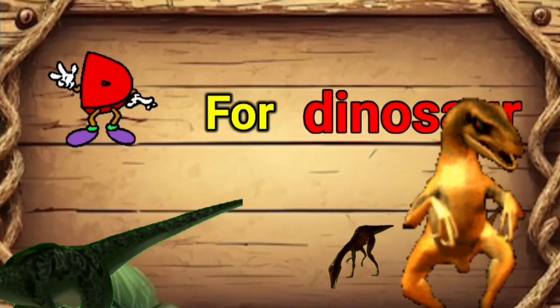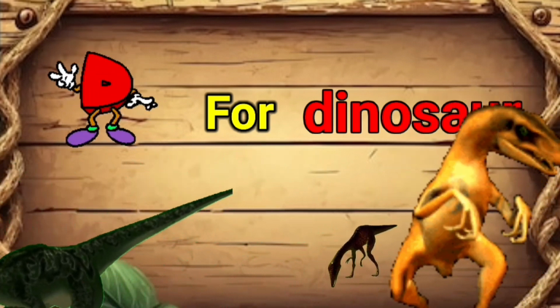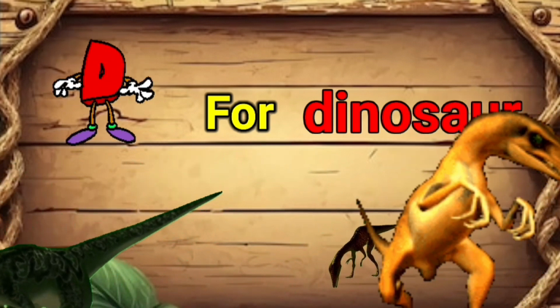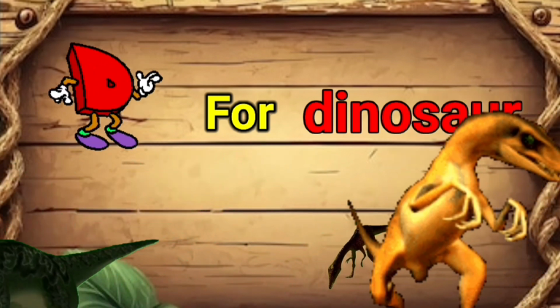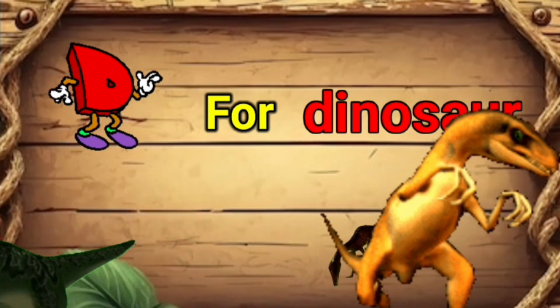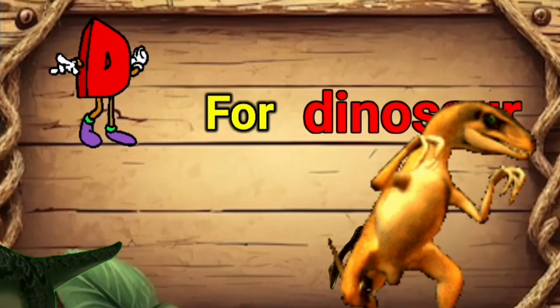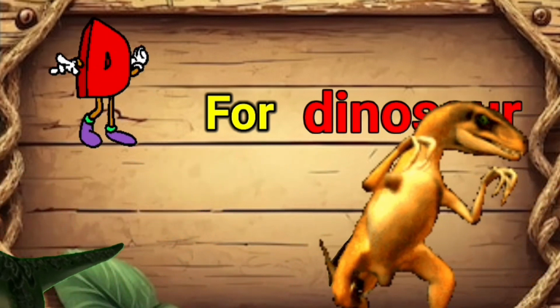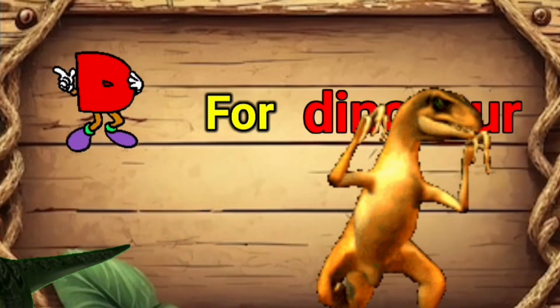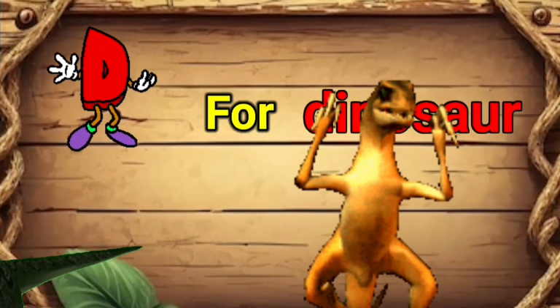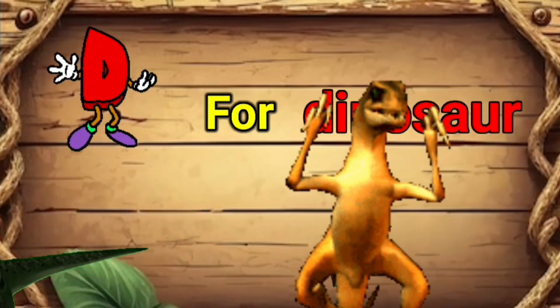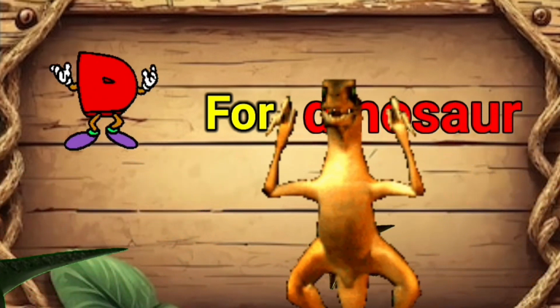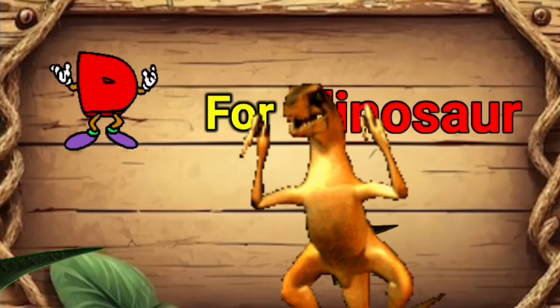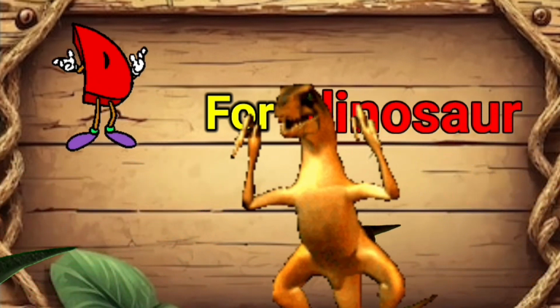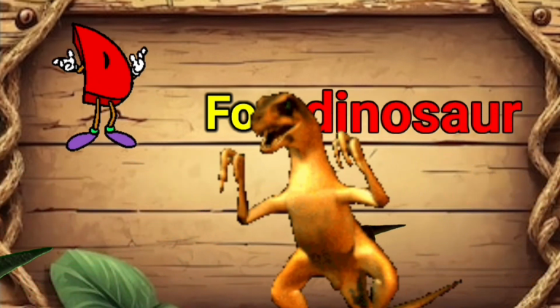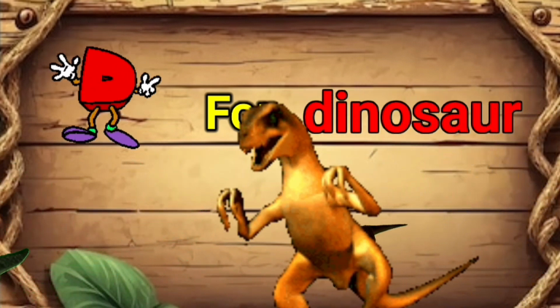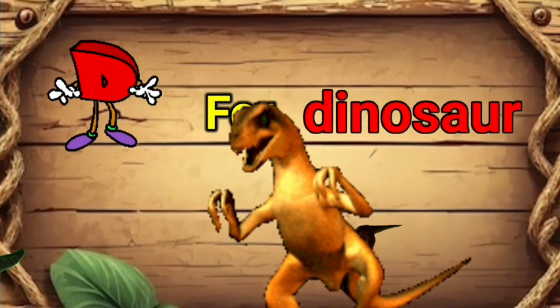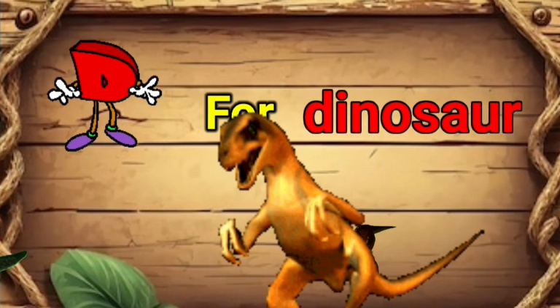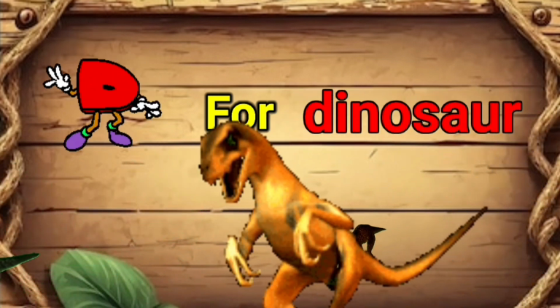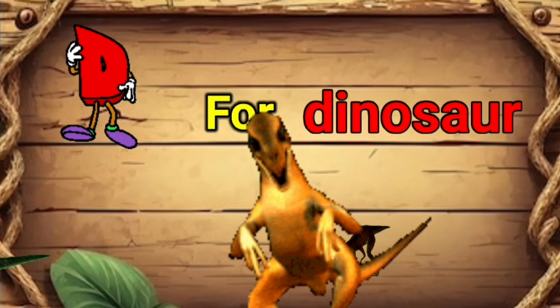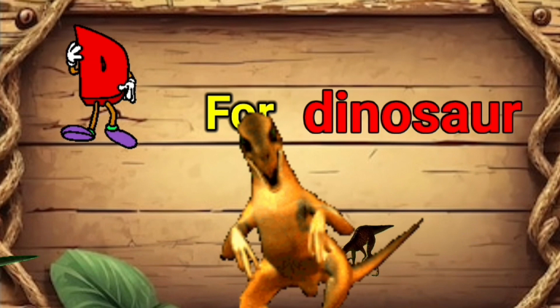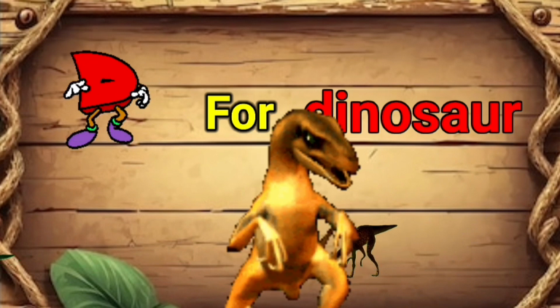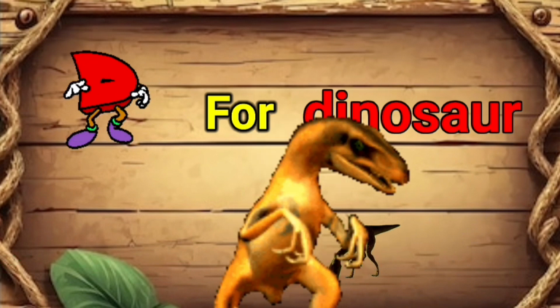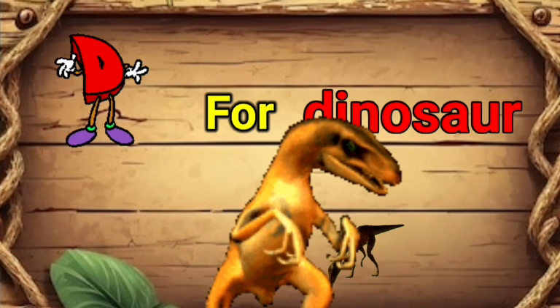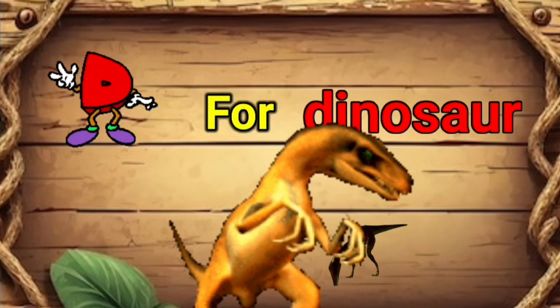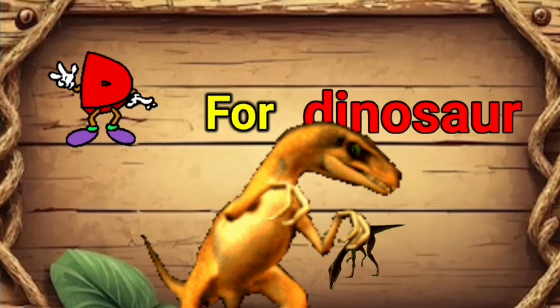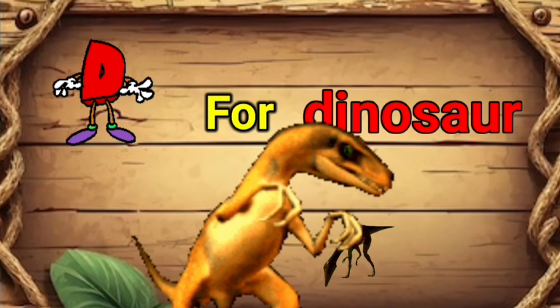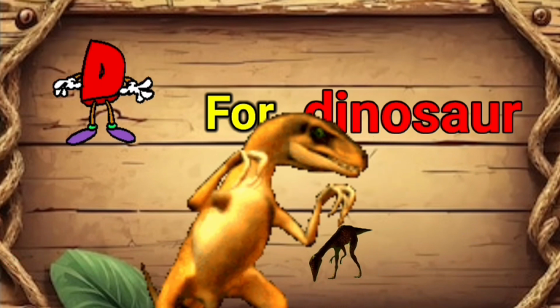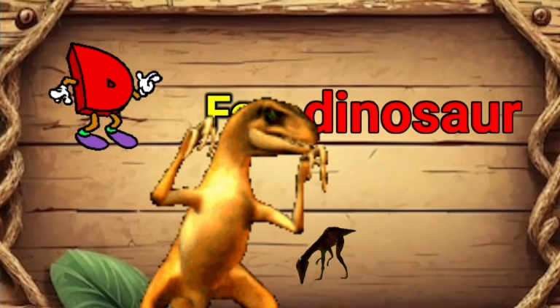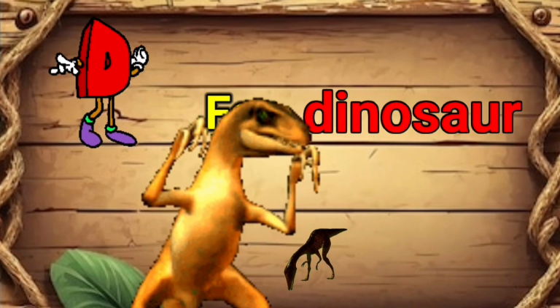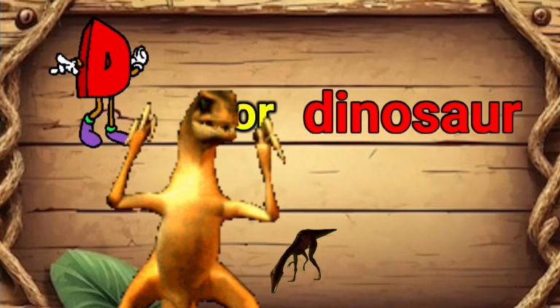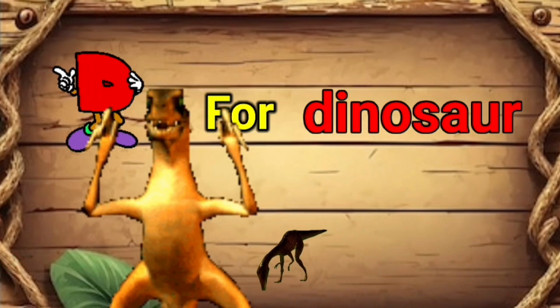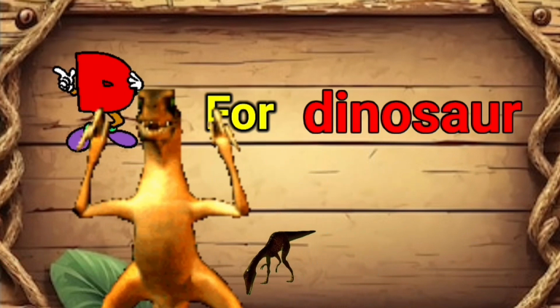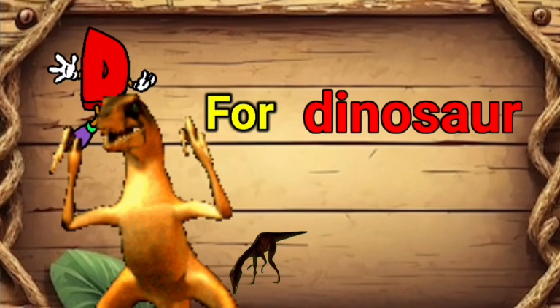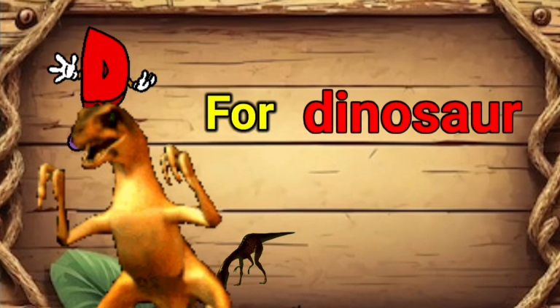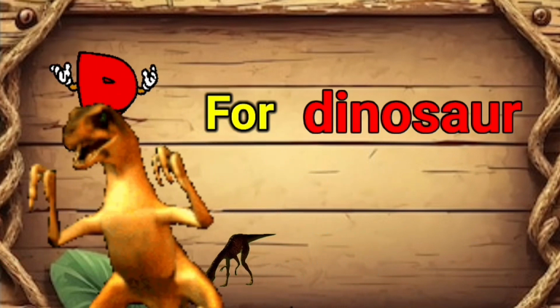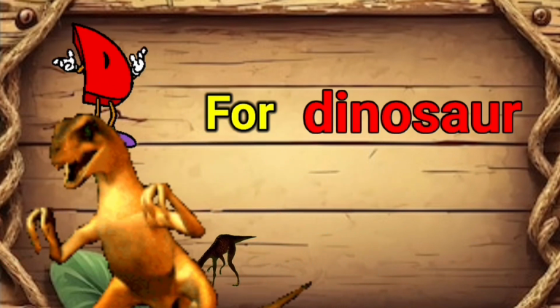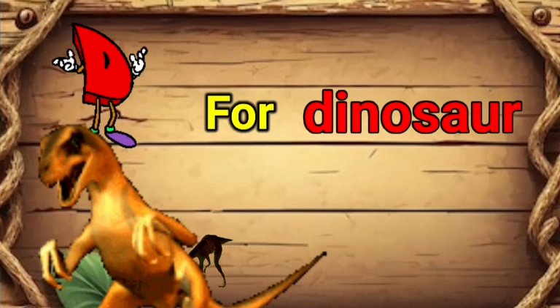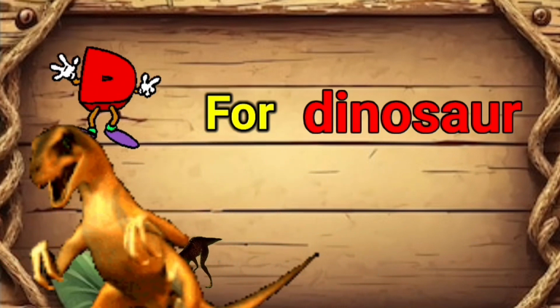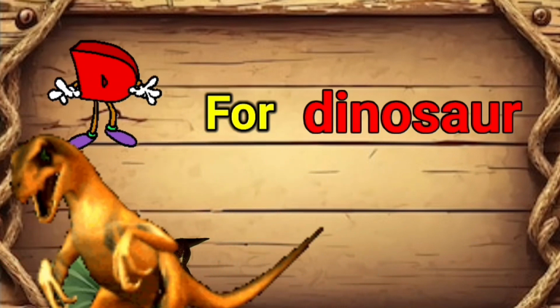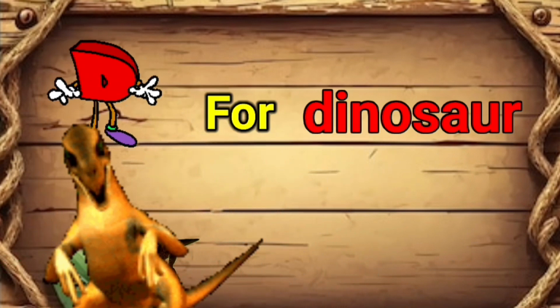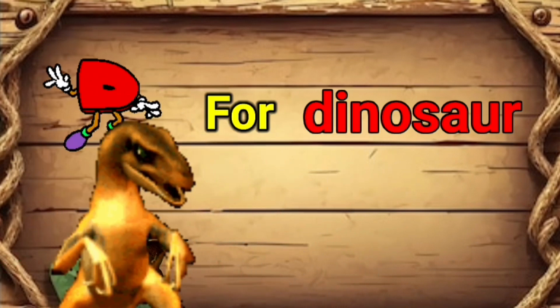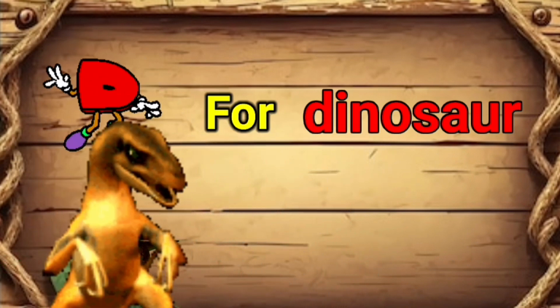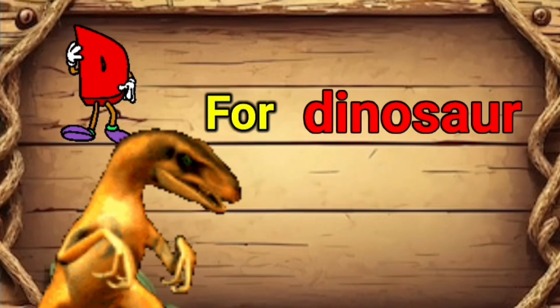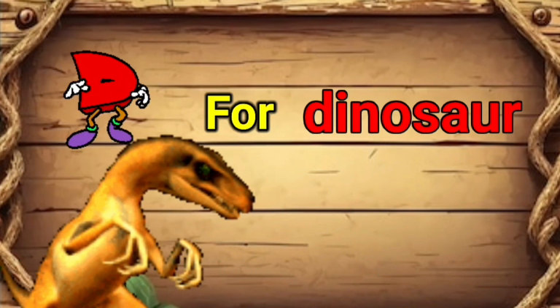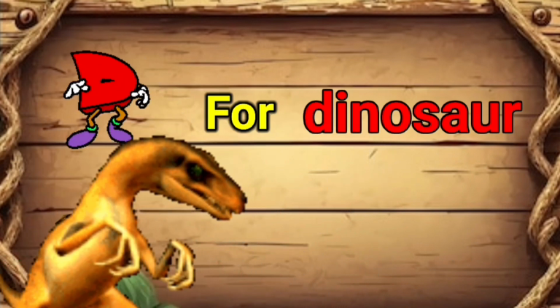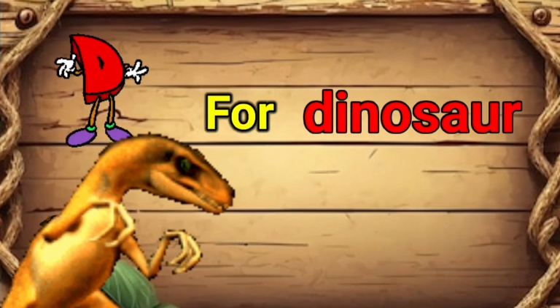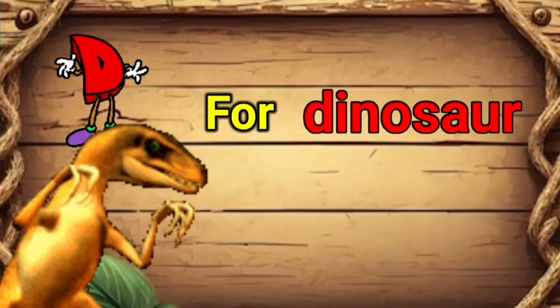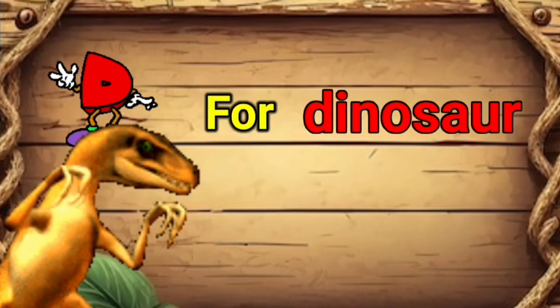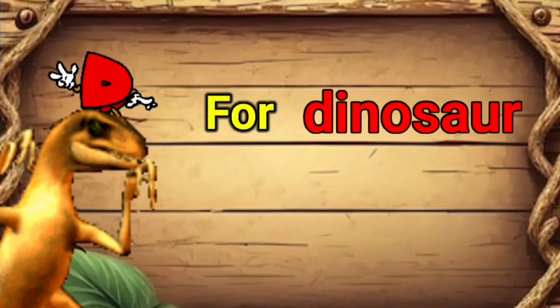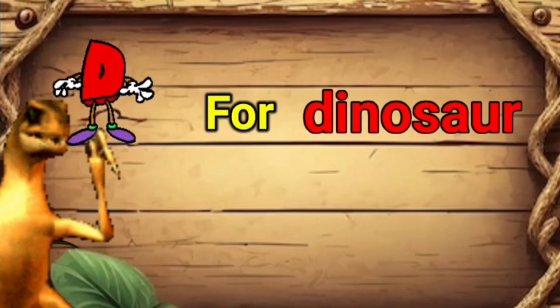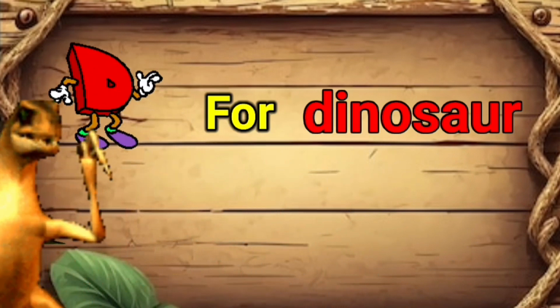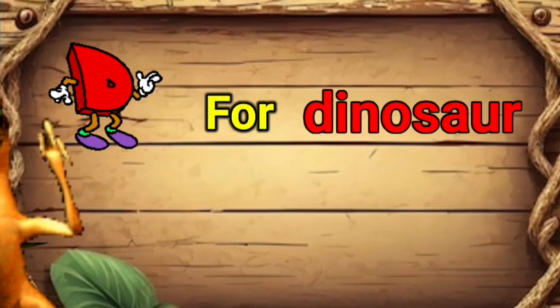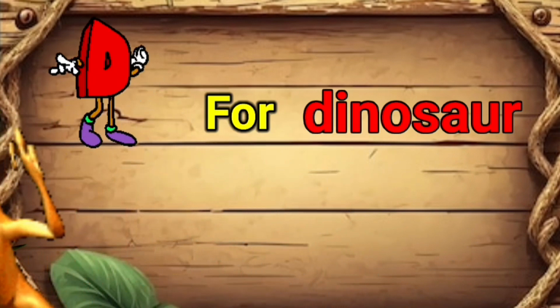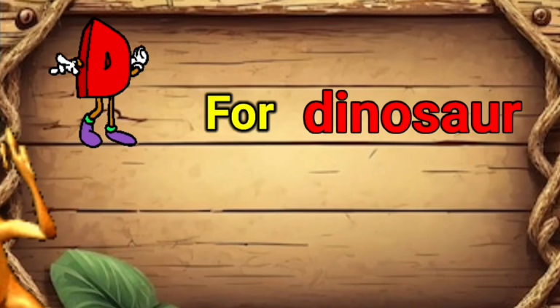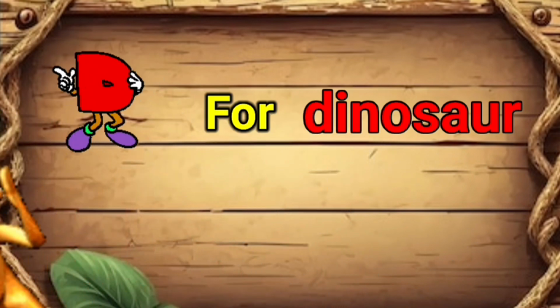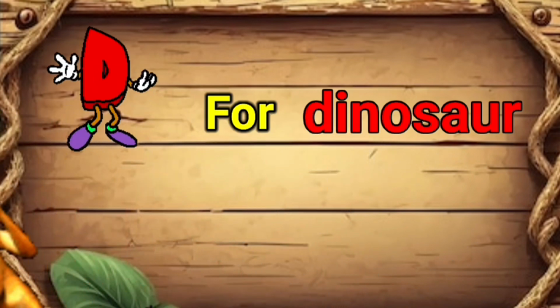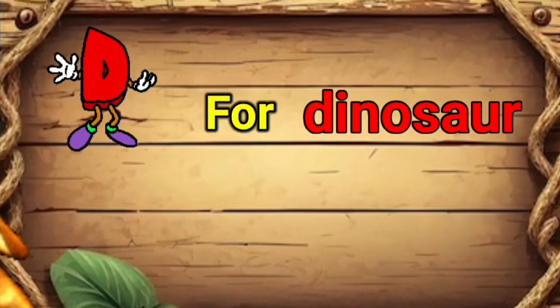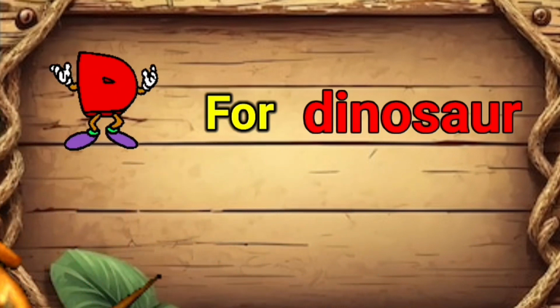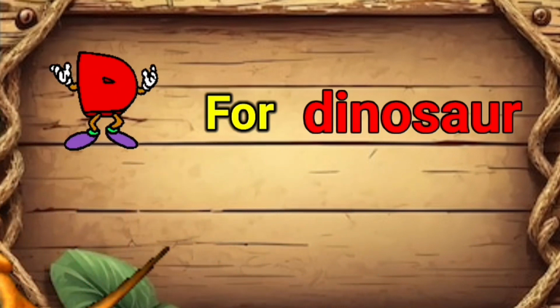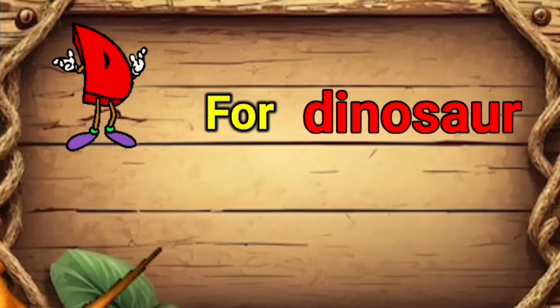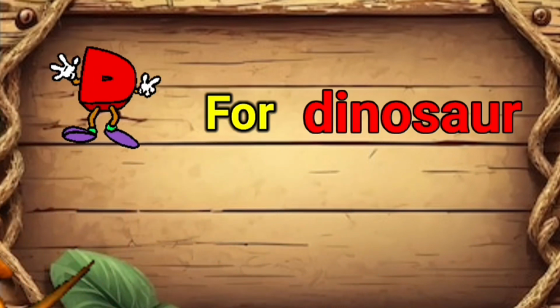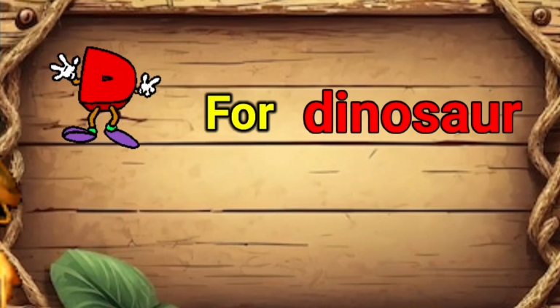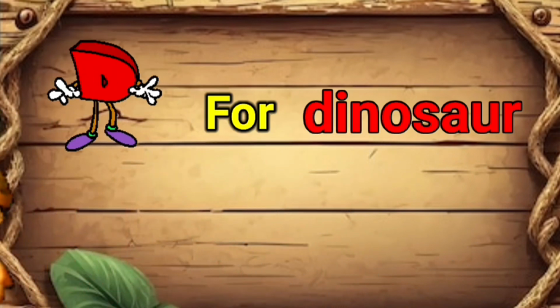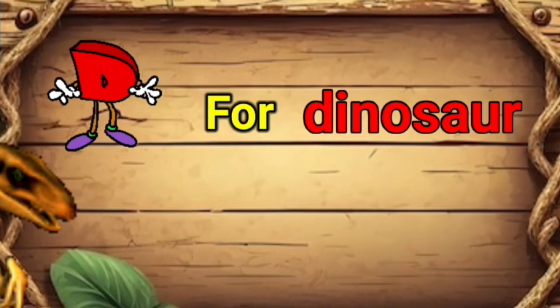D for dinosaur. Dinosaurs are giant reptiles that are now extinct. They used to exist millions of years ago, but I'm sure you've all seen them in movies like Jurassic Park. D for dinosaur.